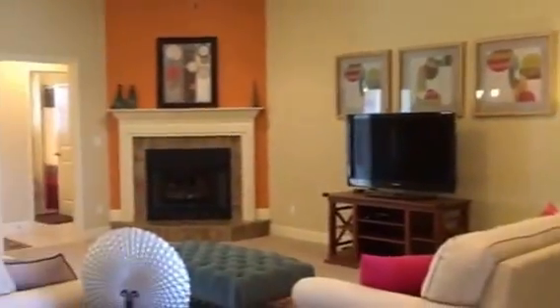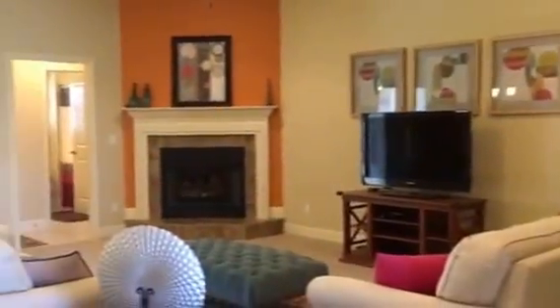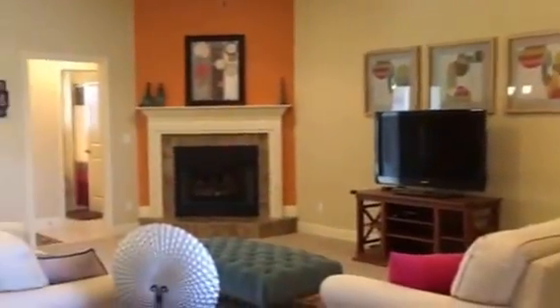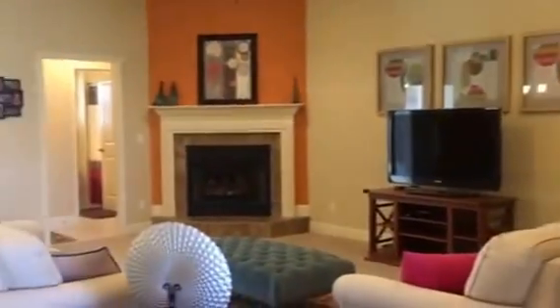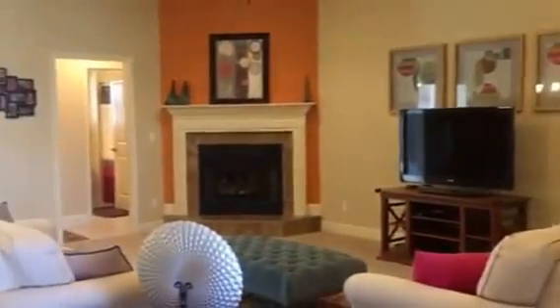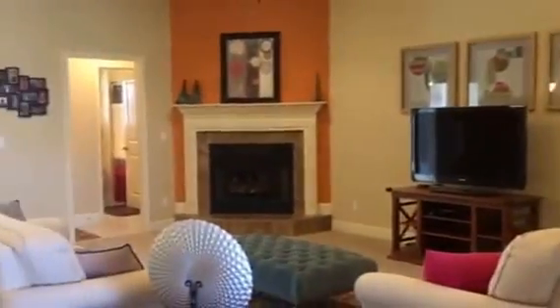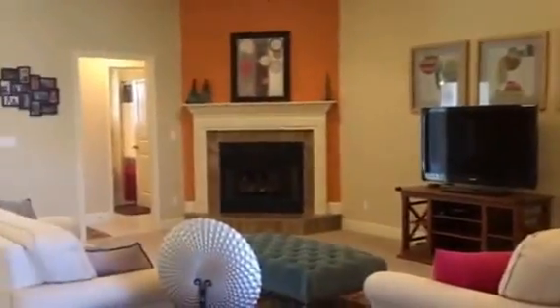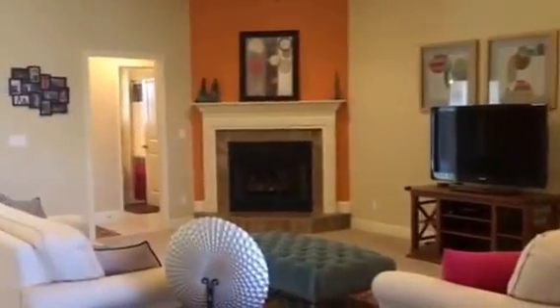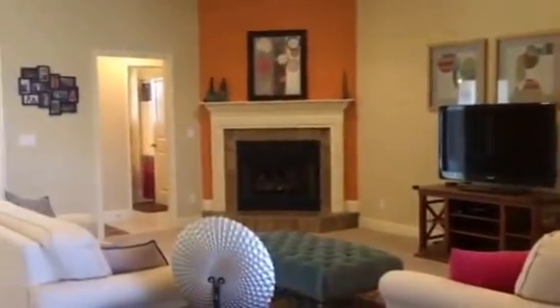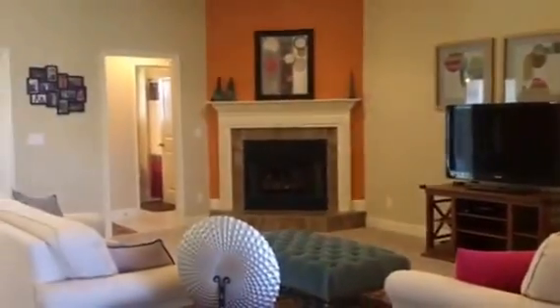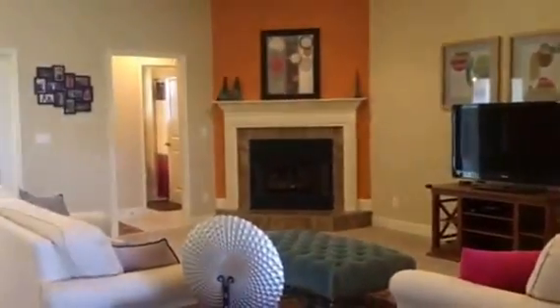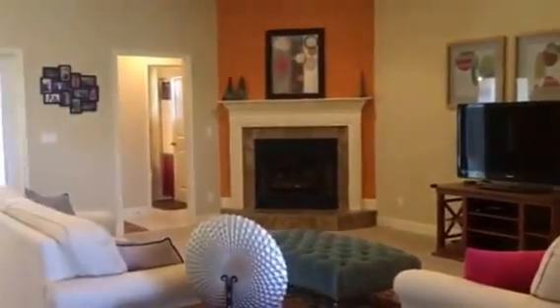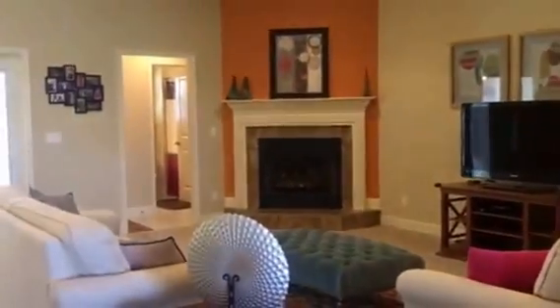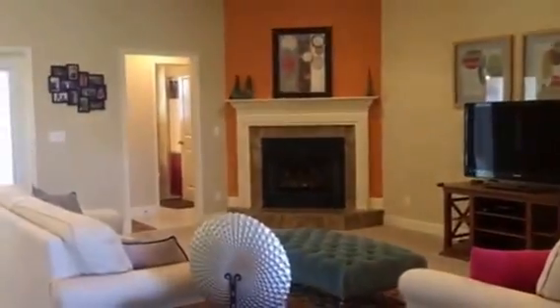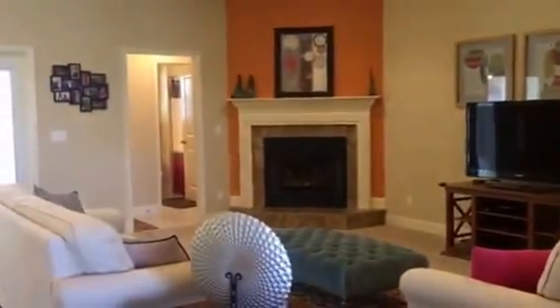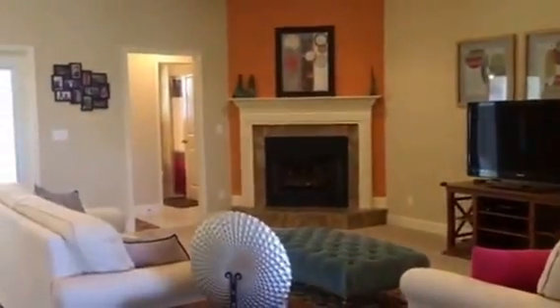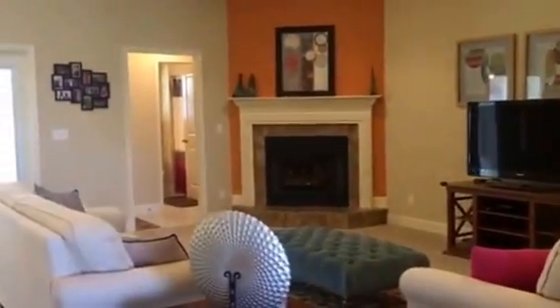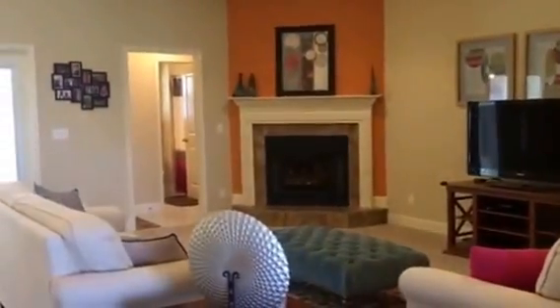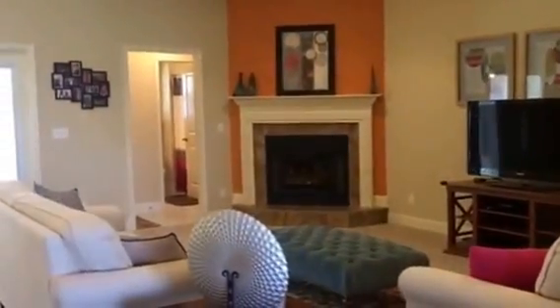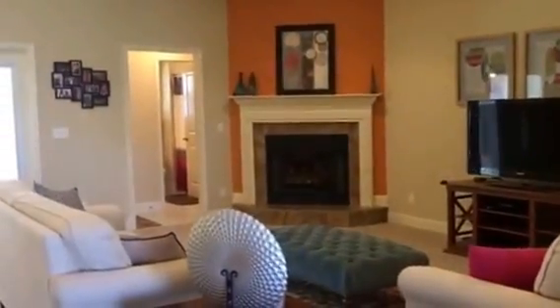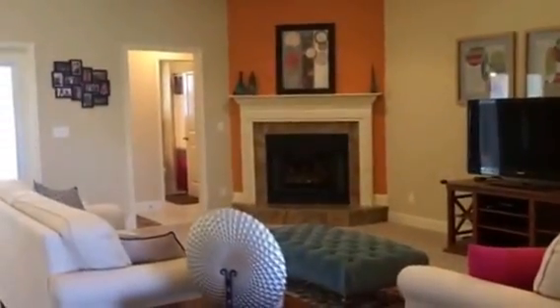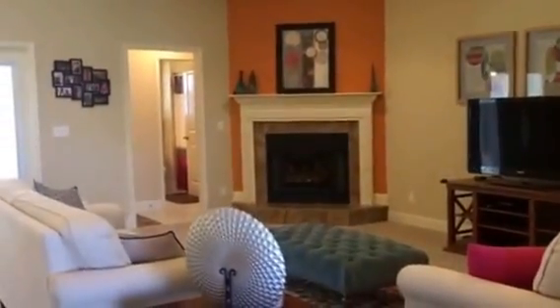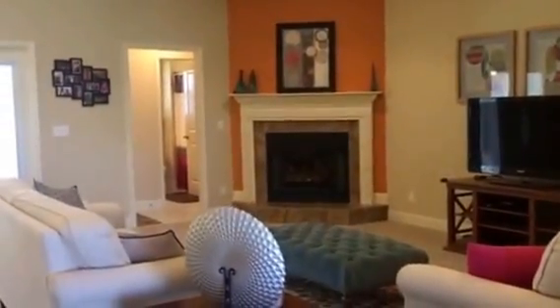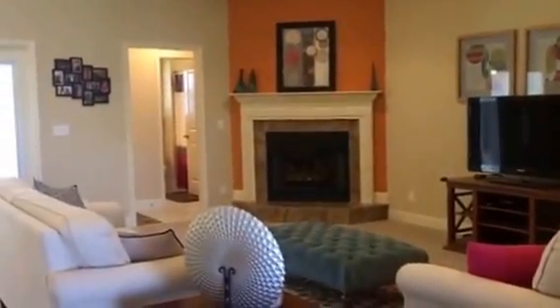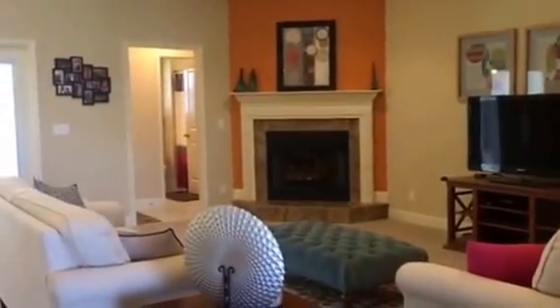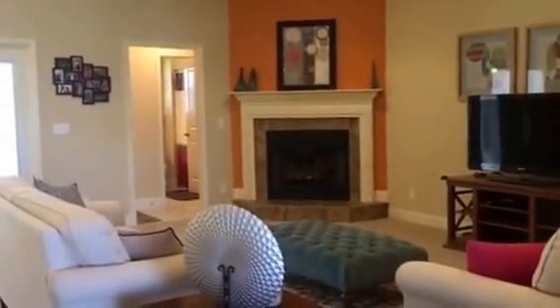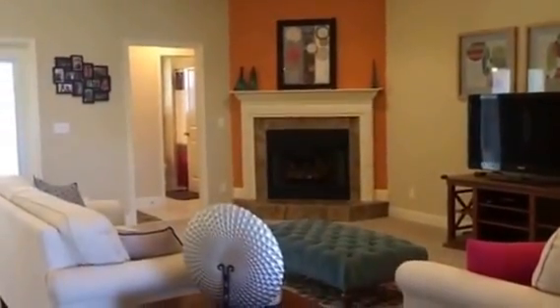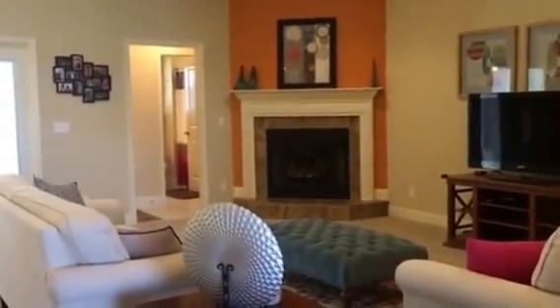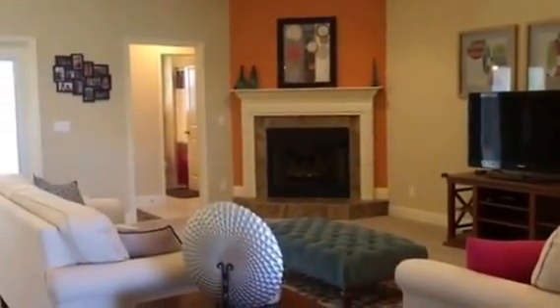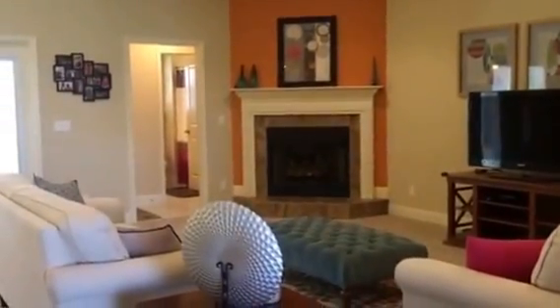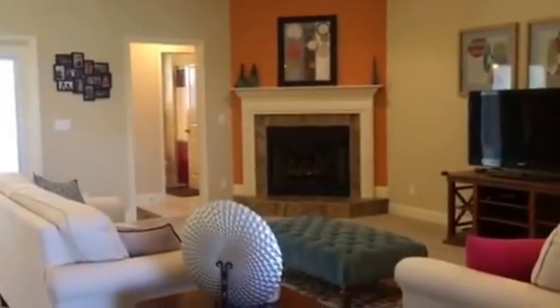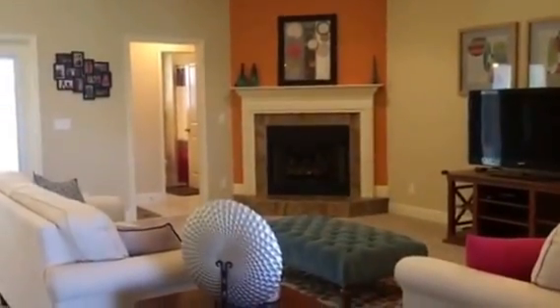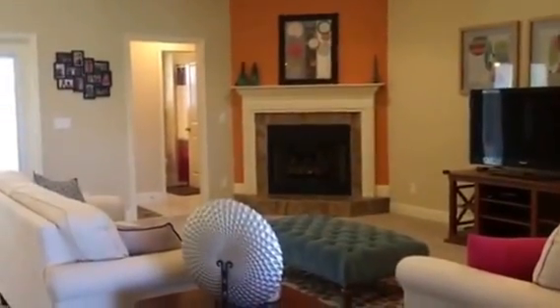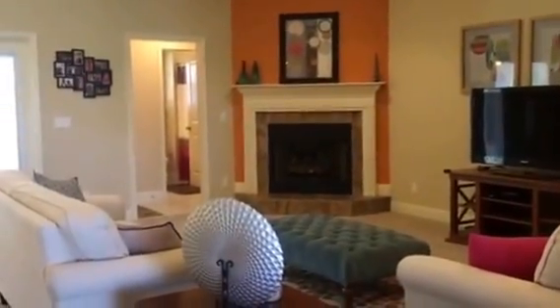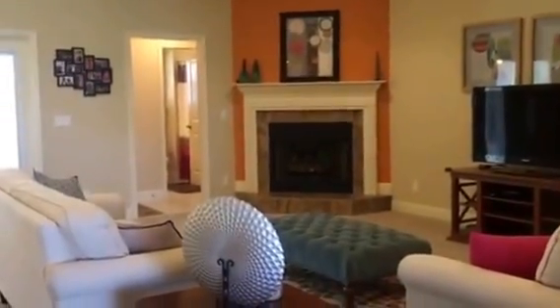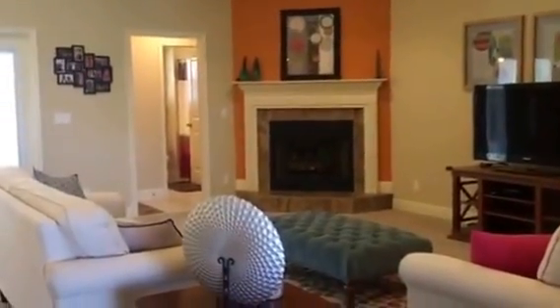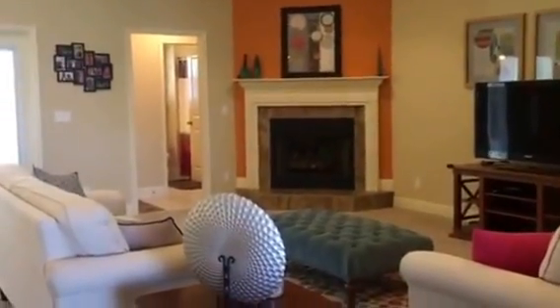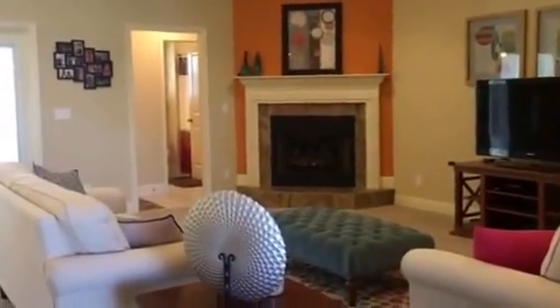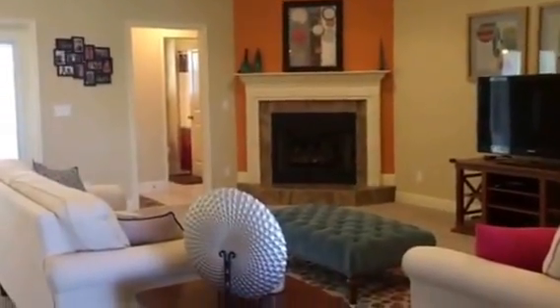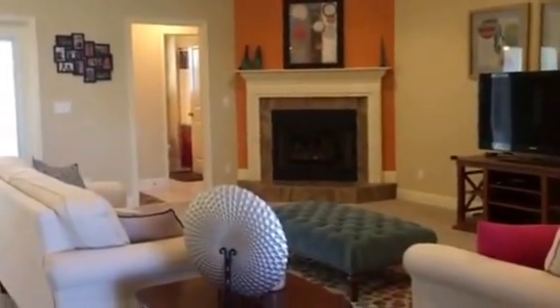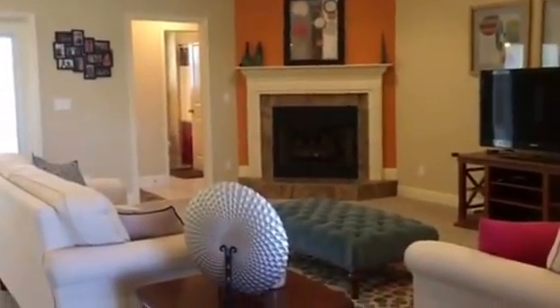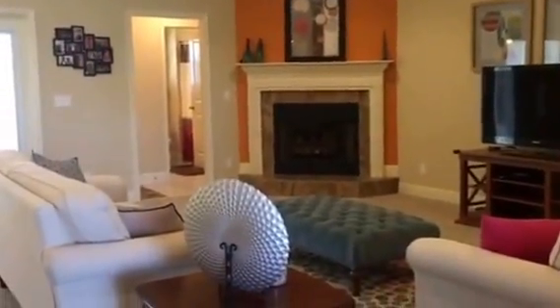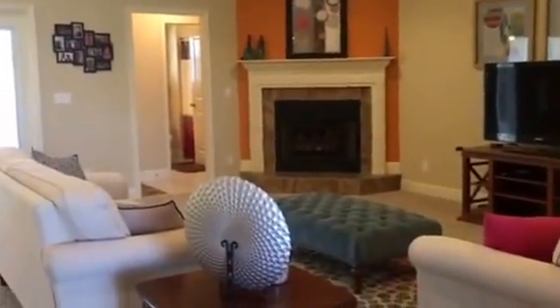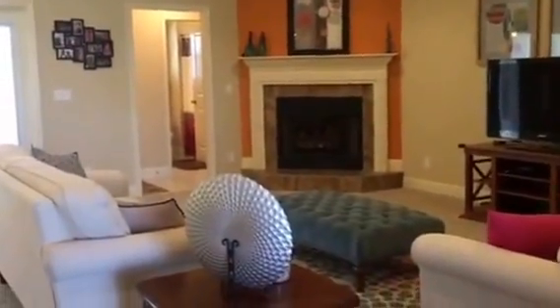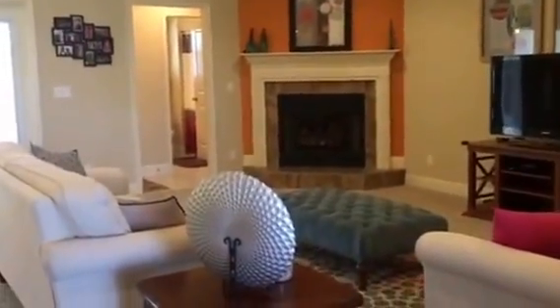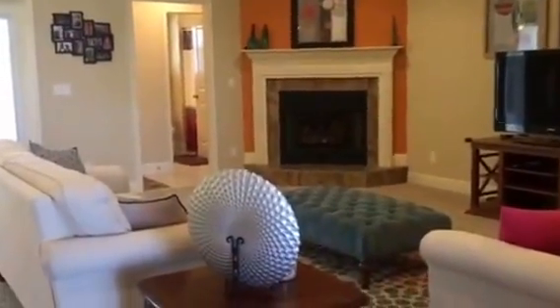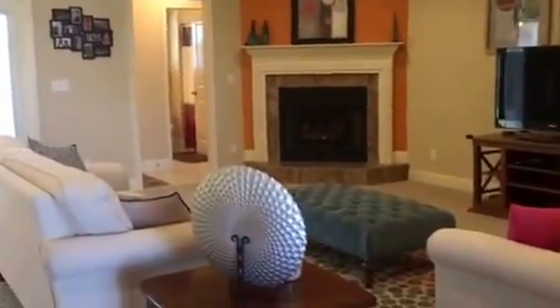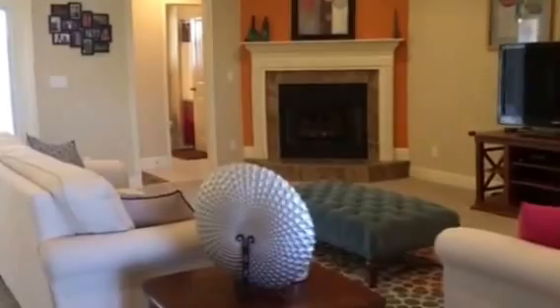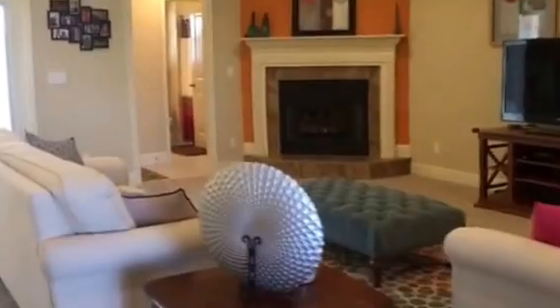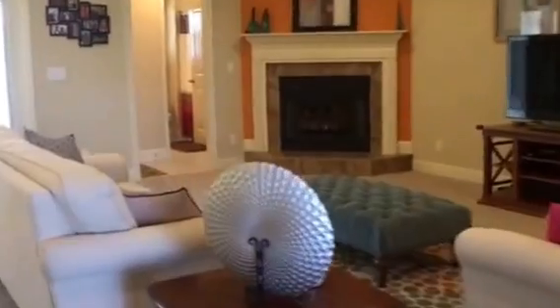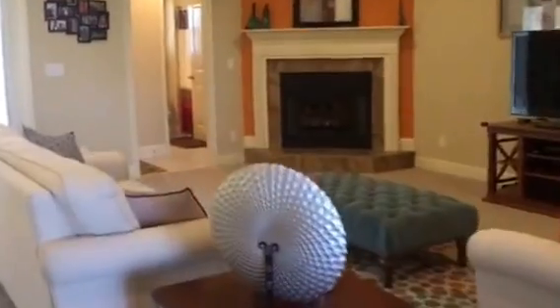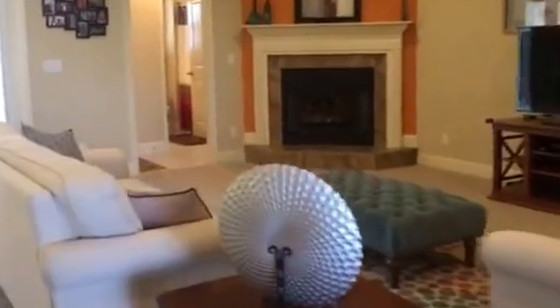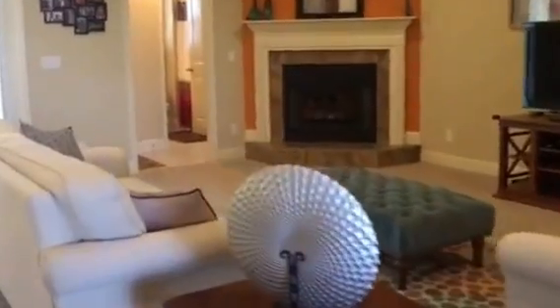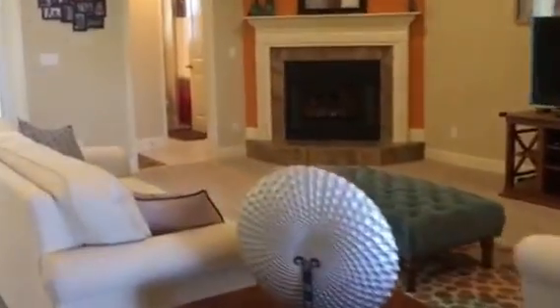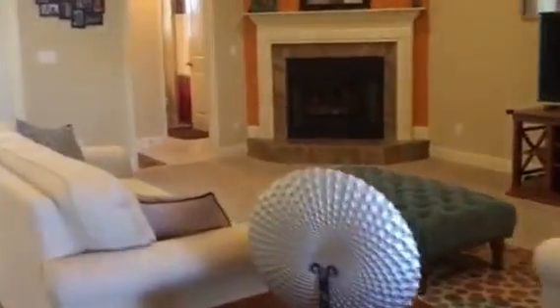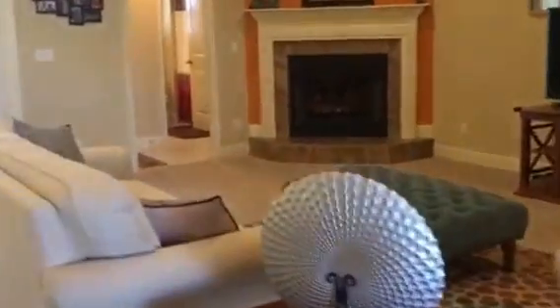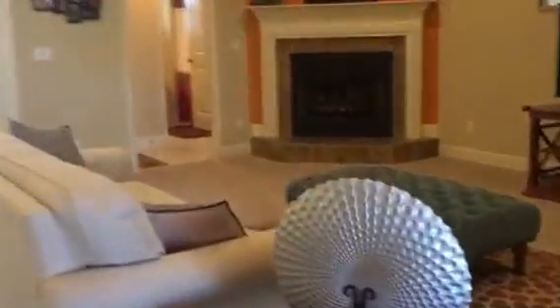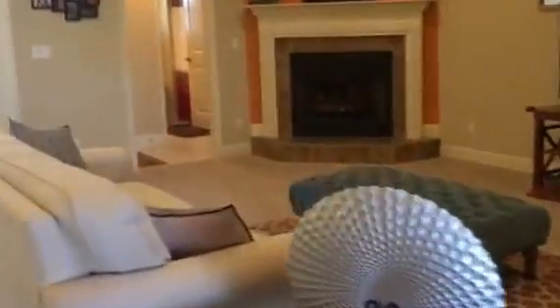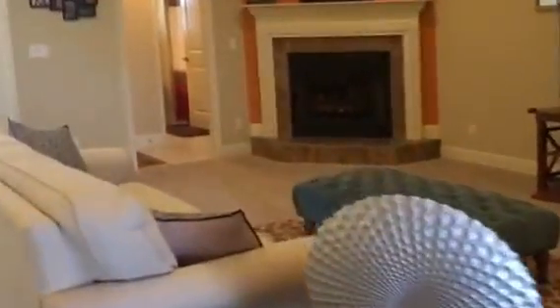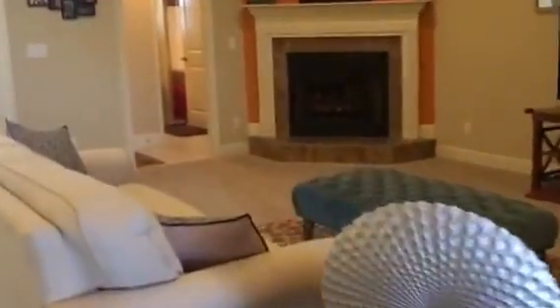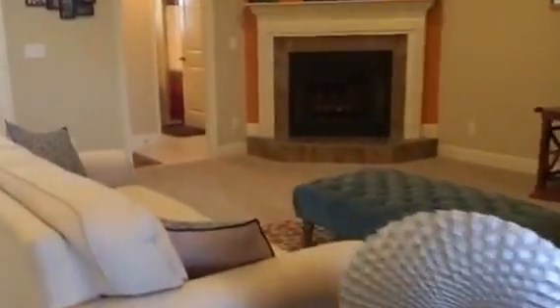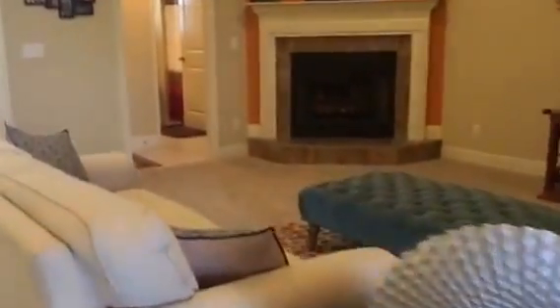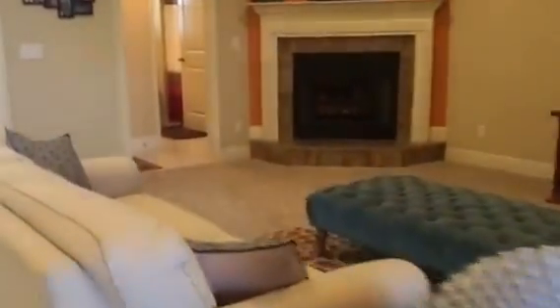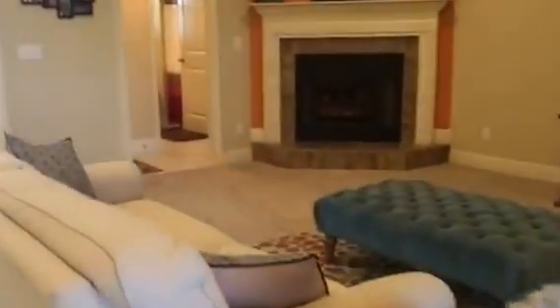Right through that hallway, we have another additional bedroom with a full bathroom. So I'm just going to kind of walk you across.